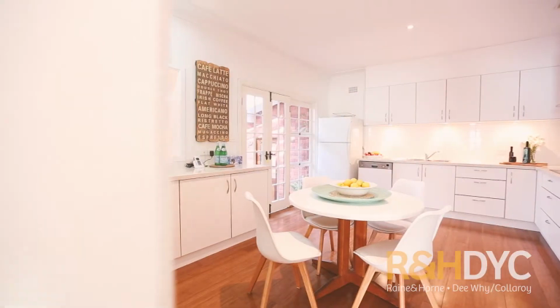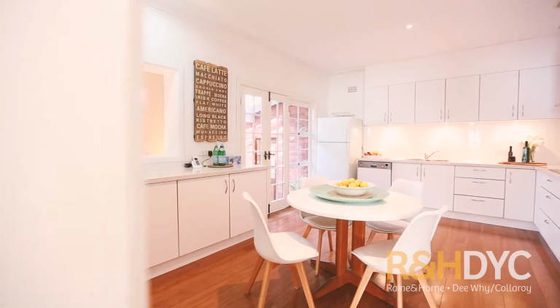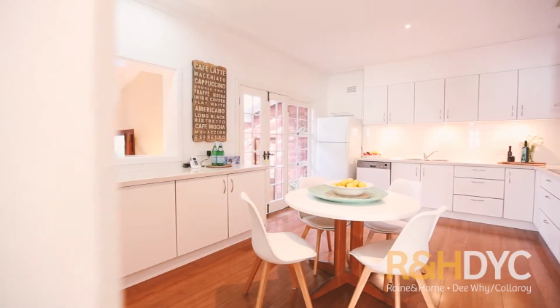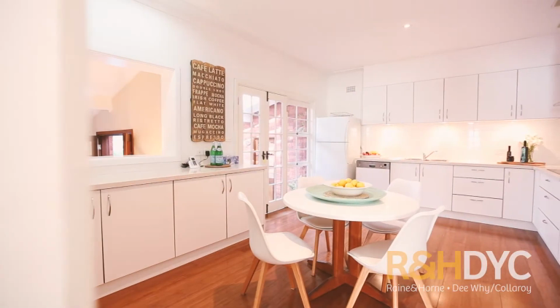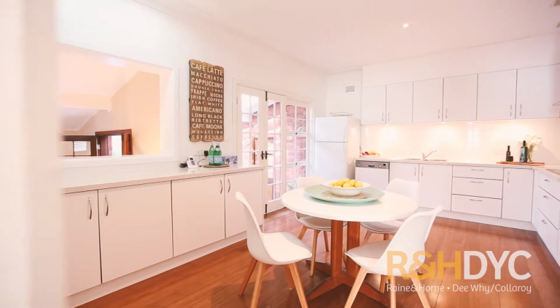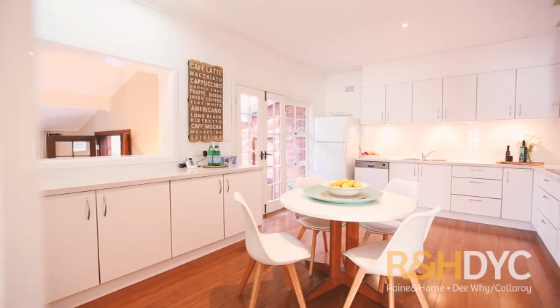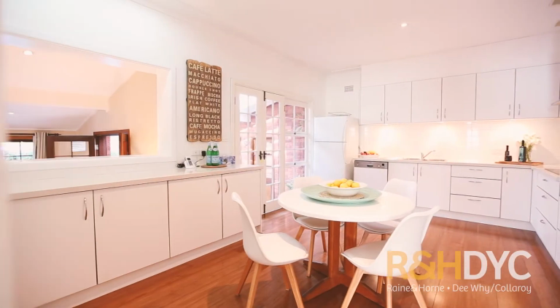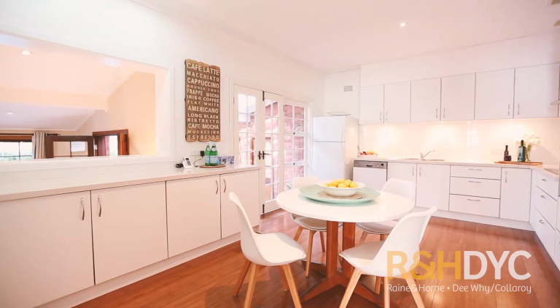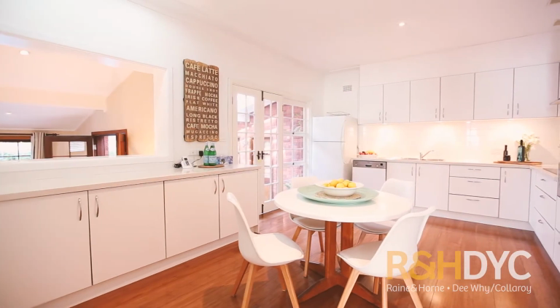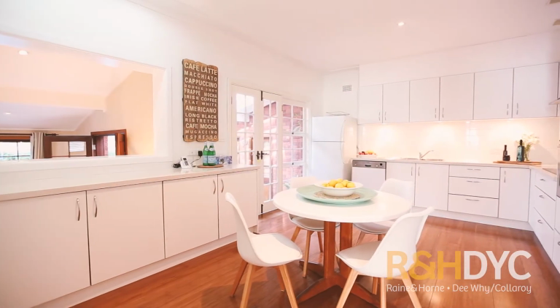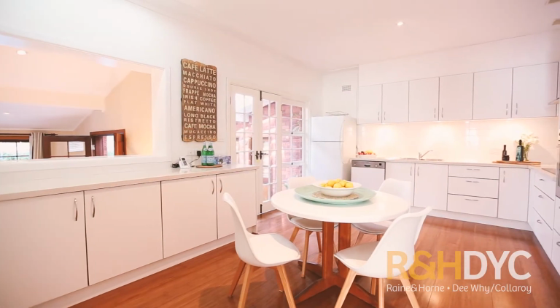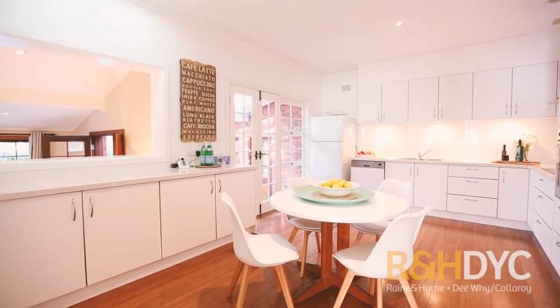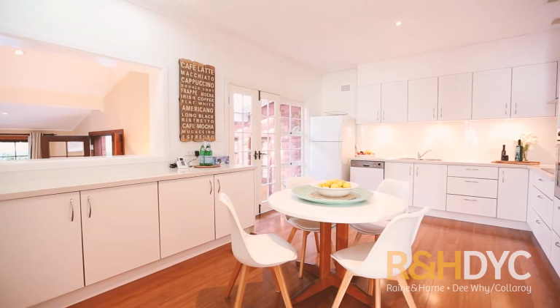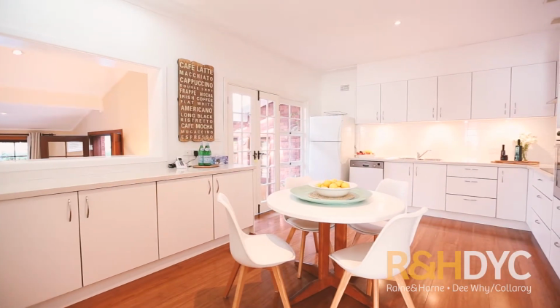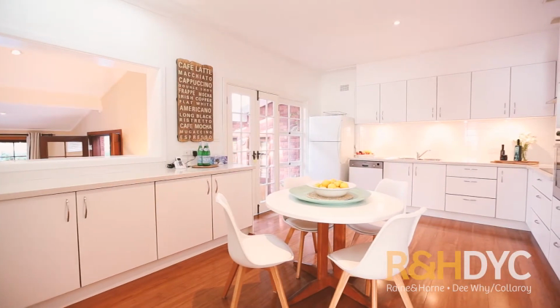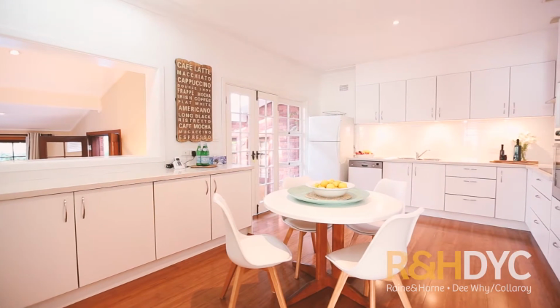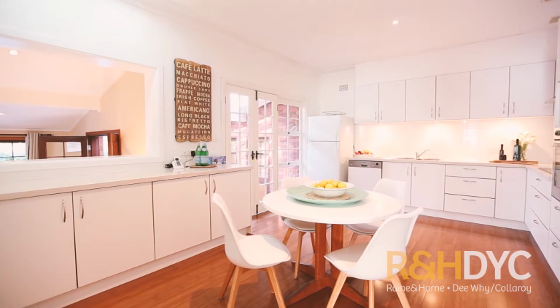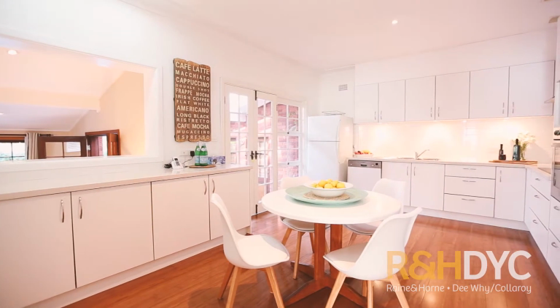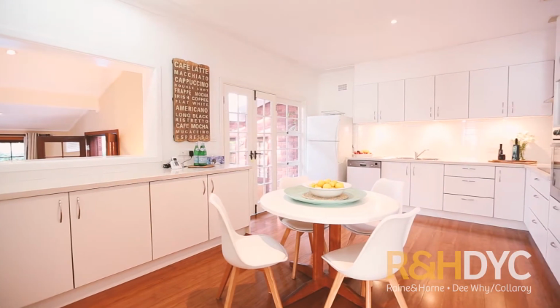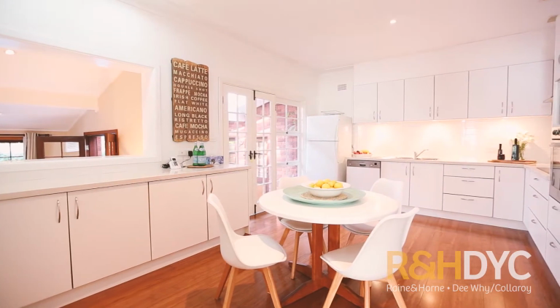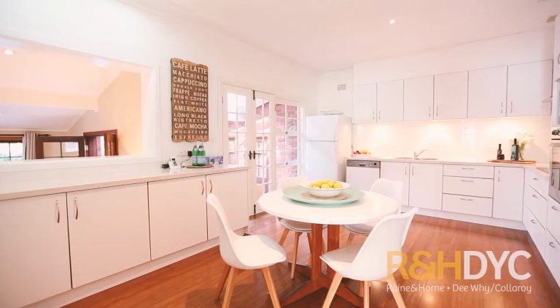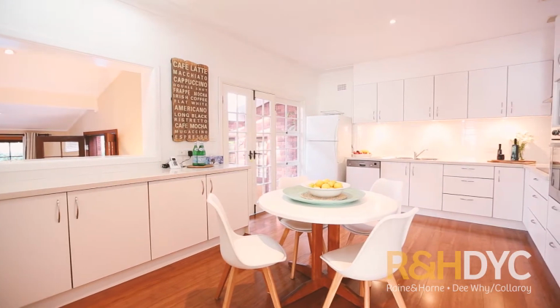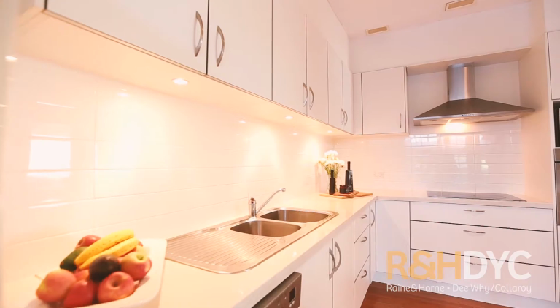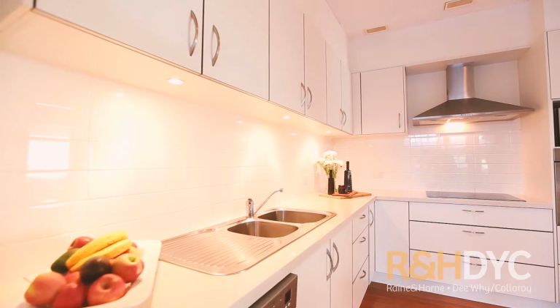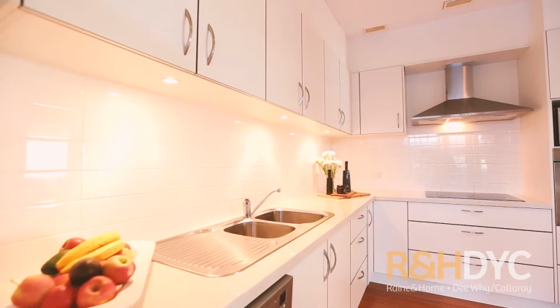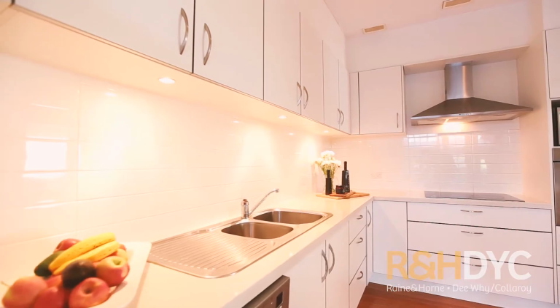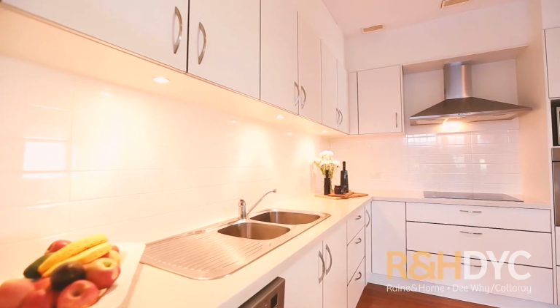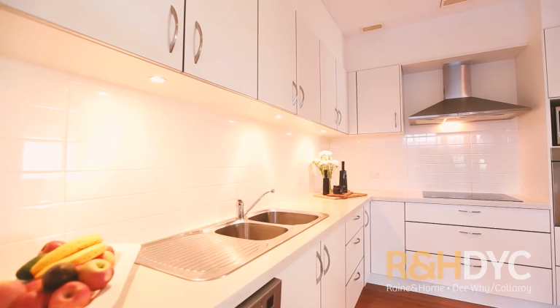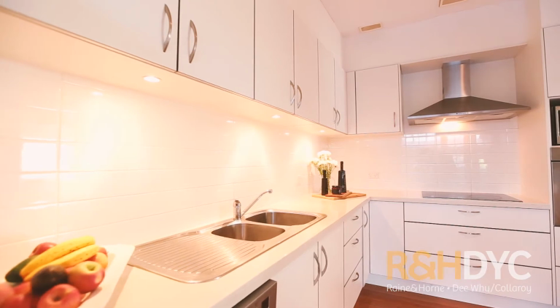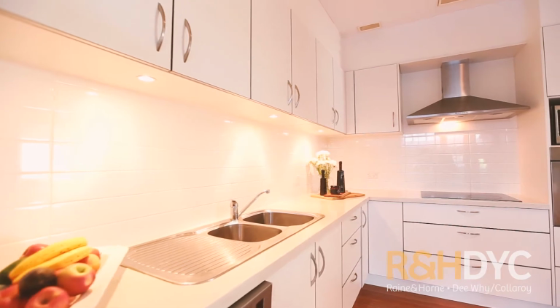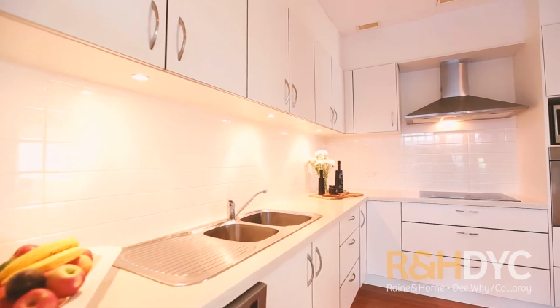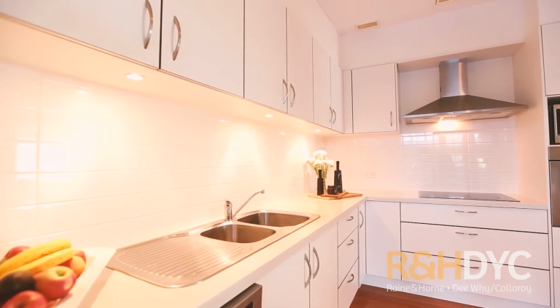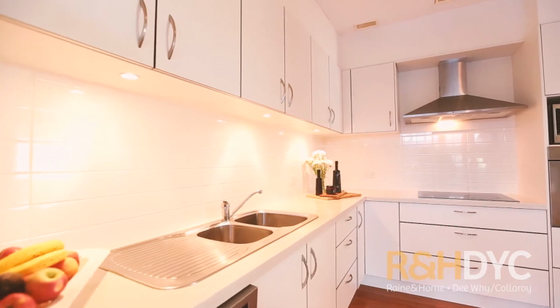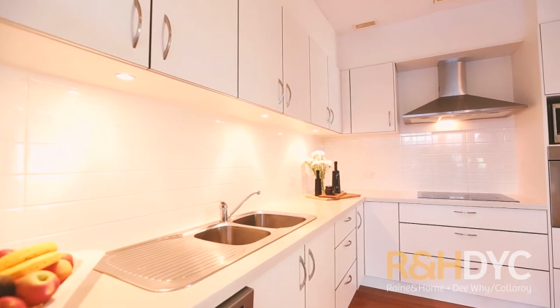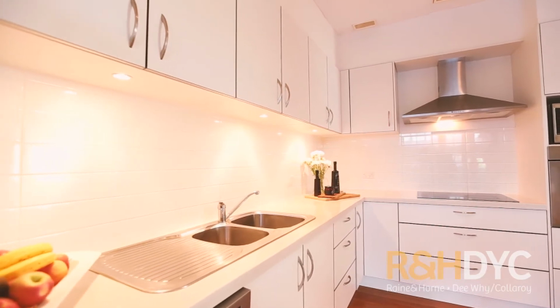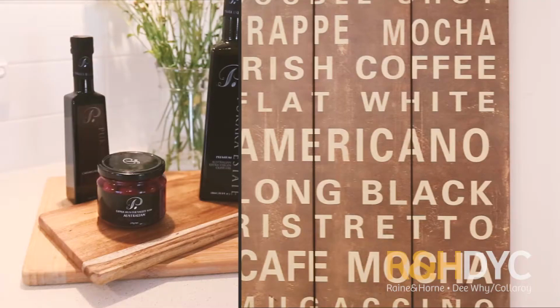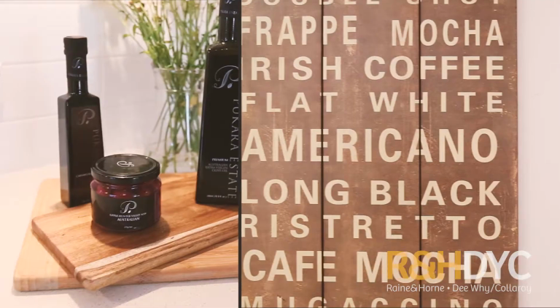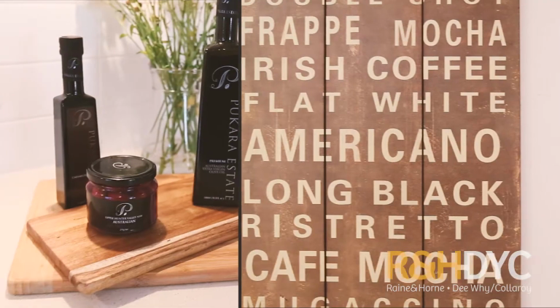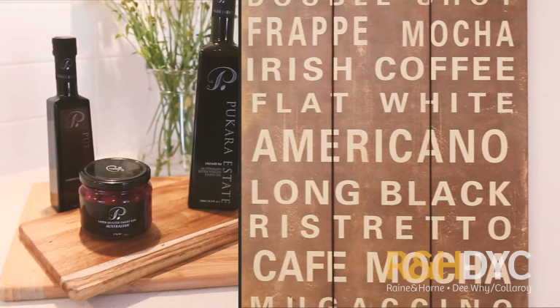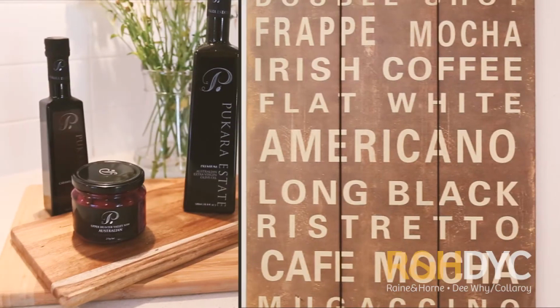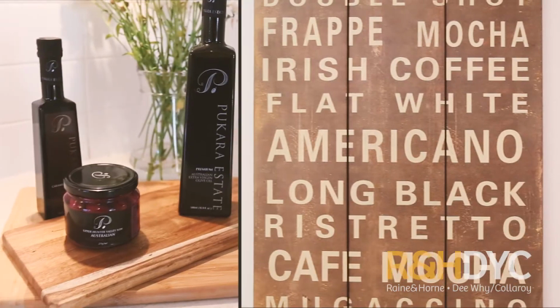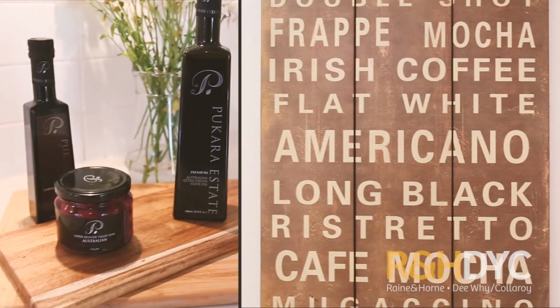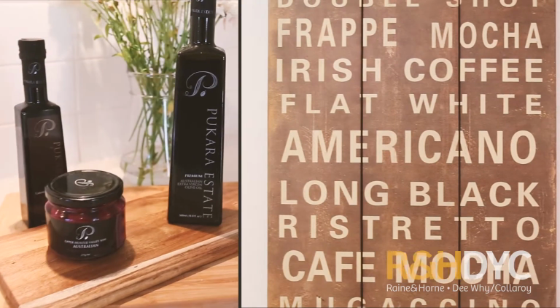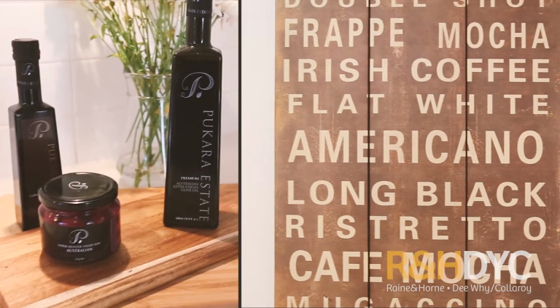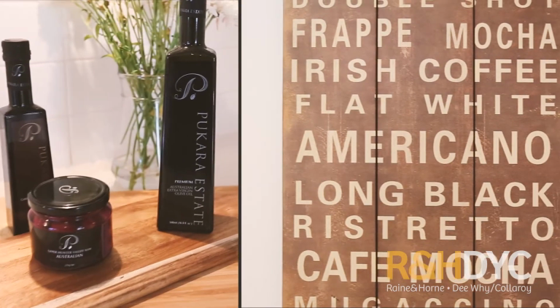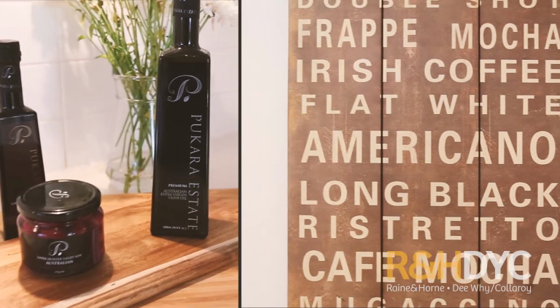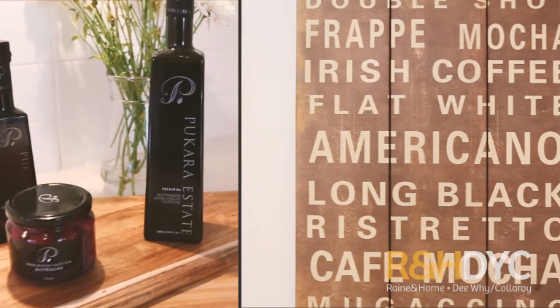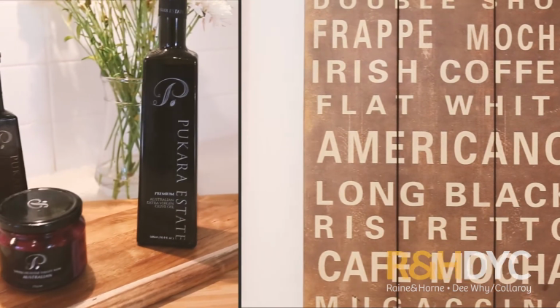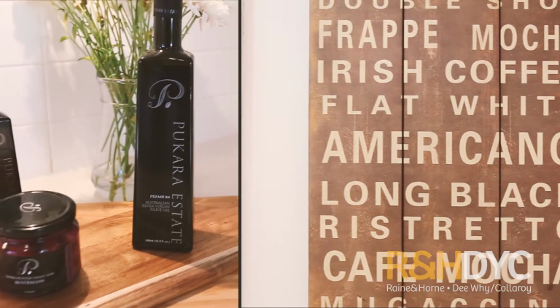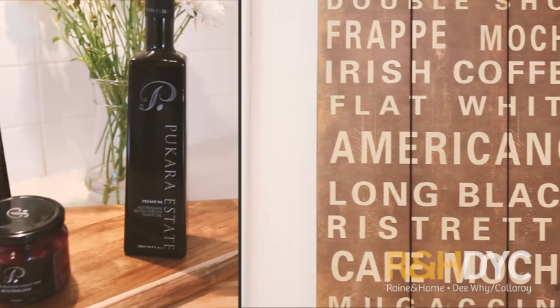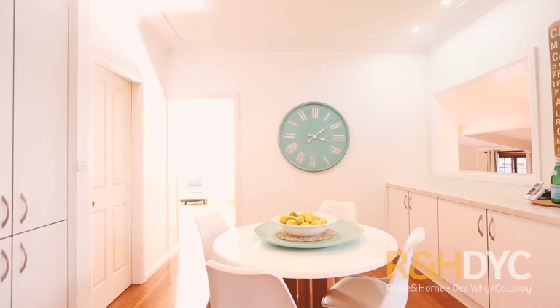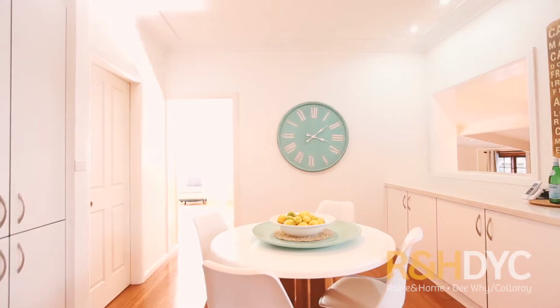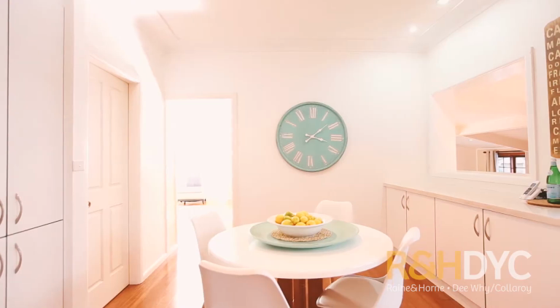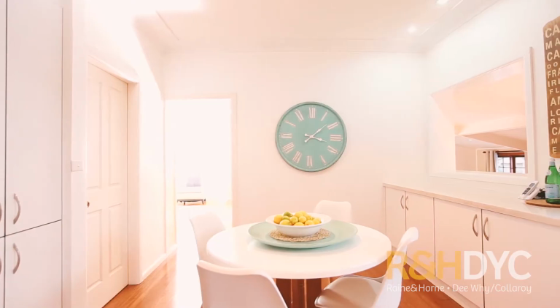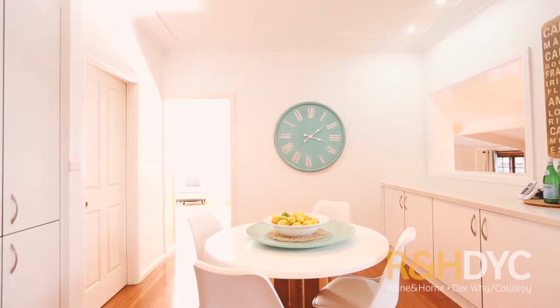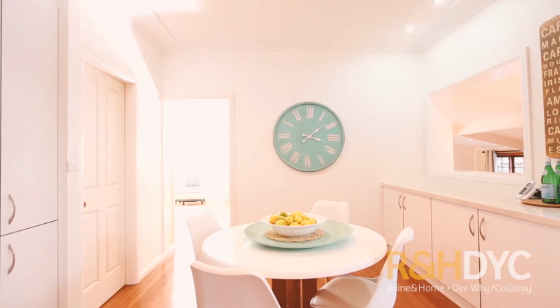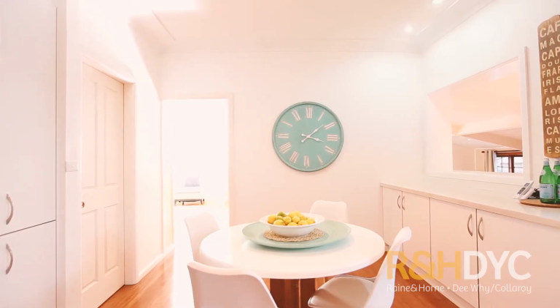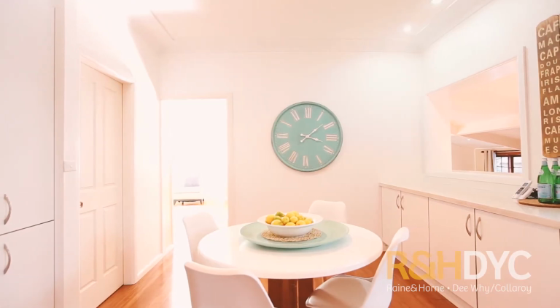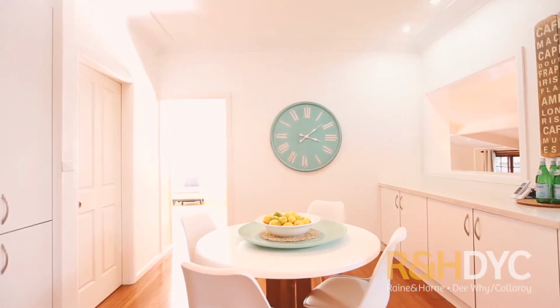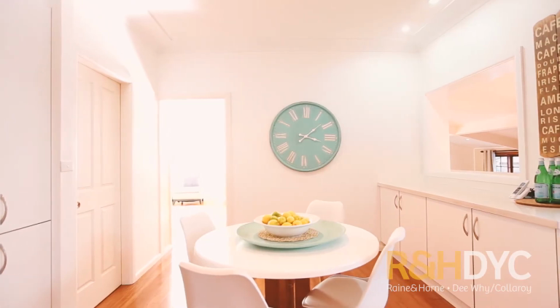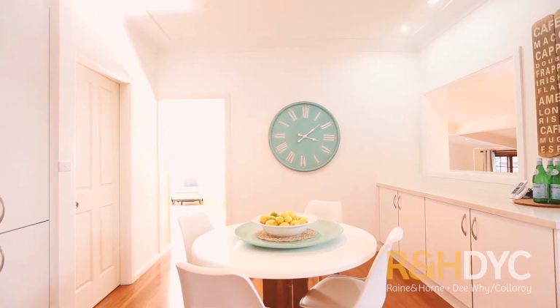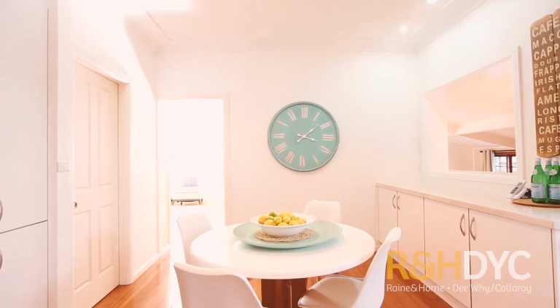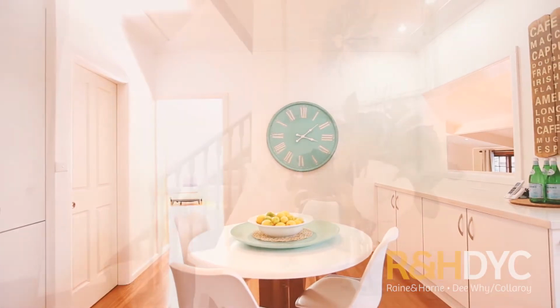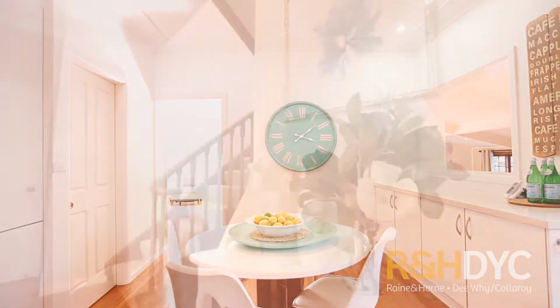The heart of the home is an open-plan kitchen, finished in Caesarstone benchtops, plus a large casual dining area.